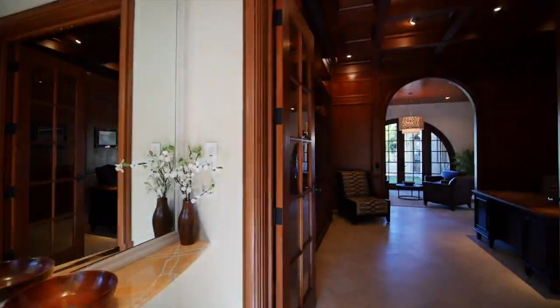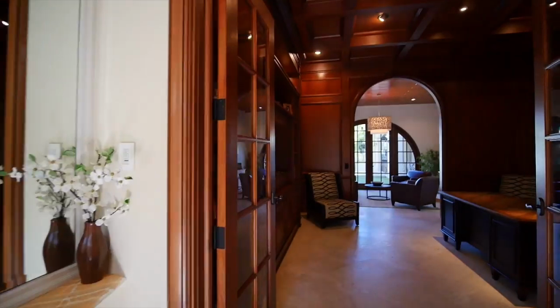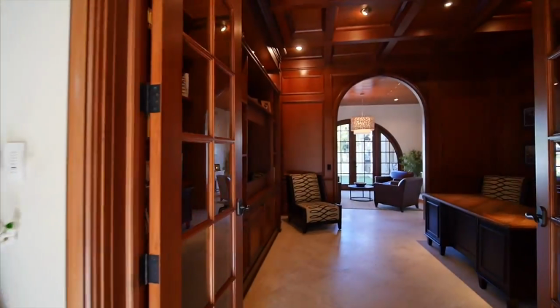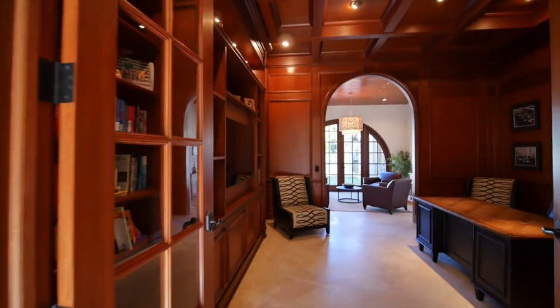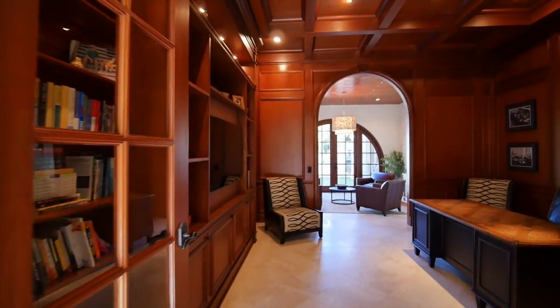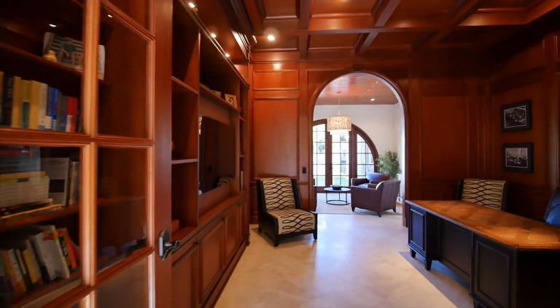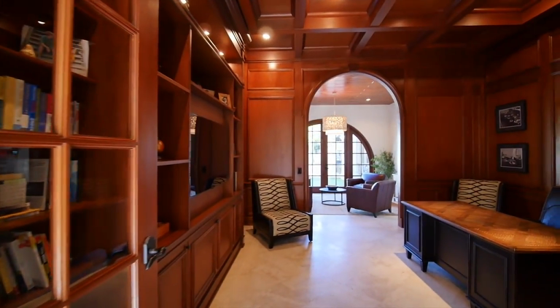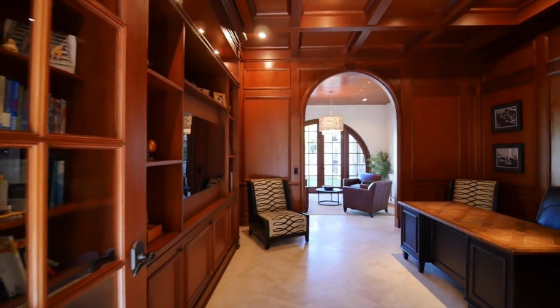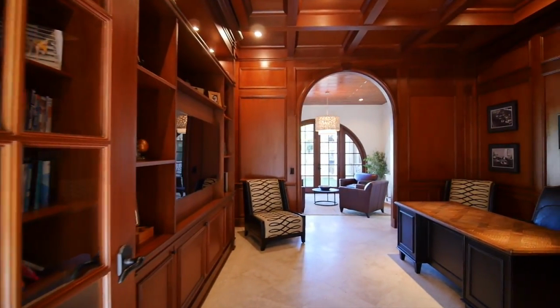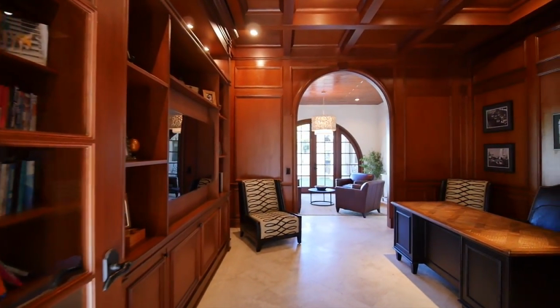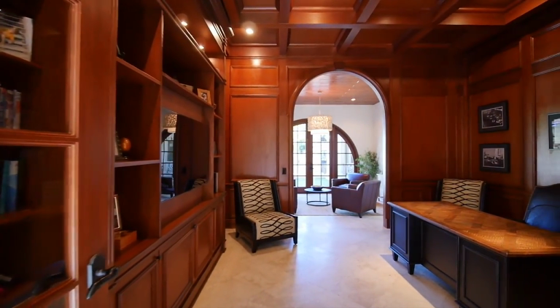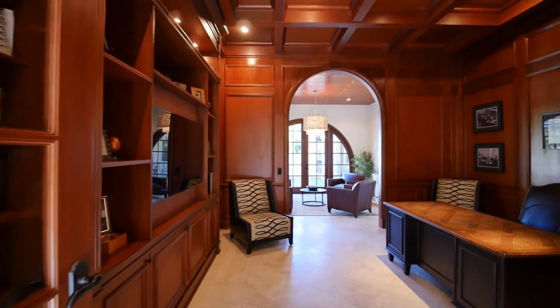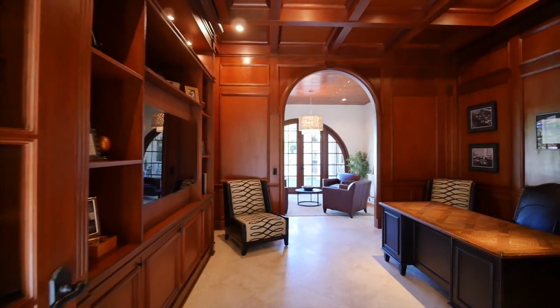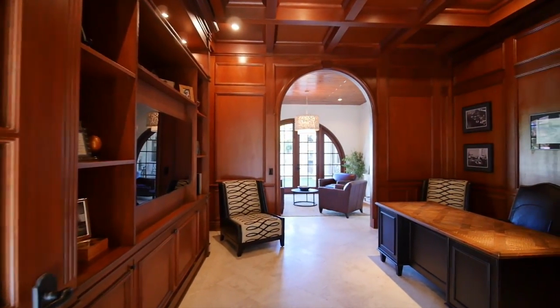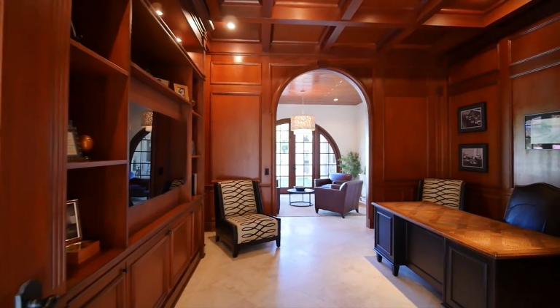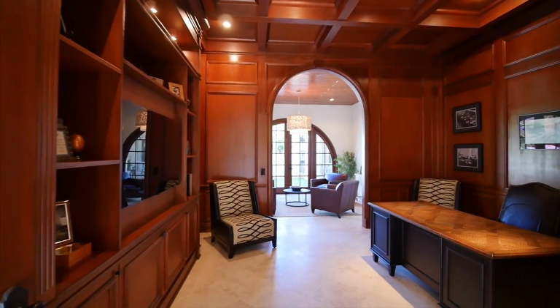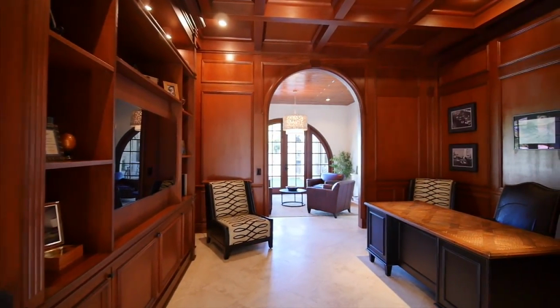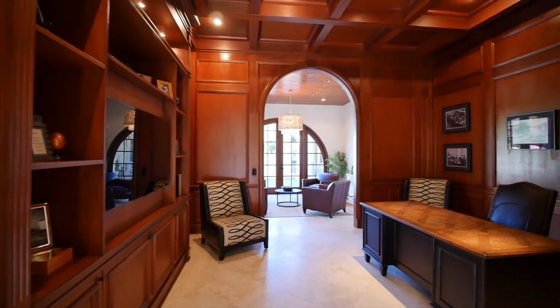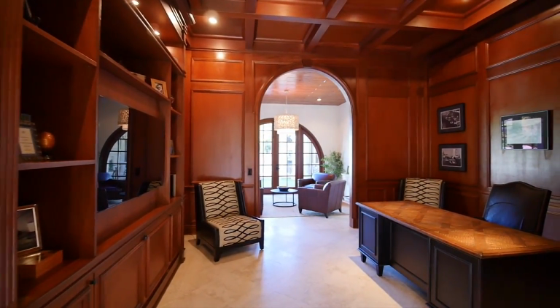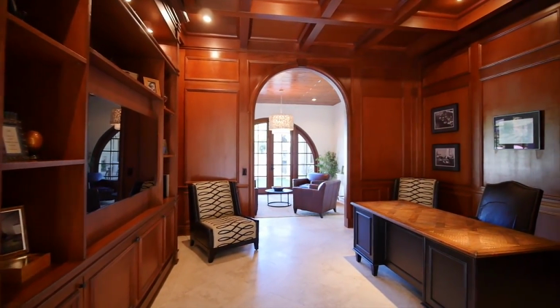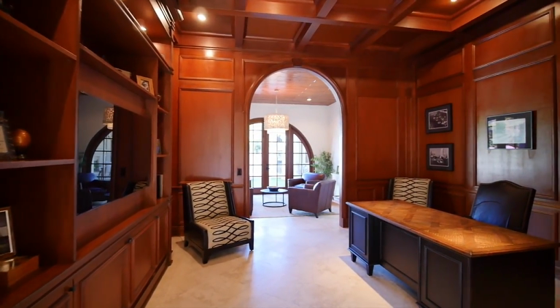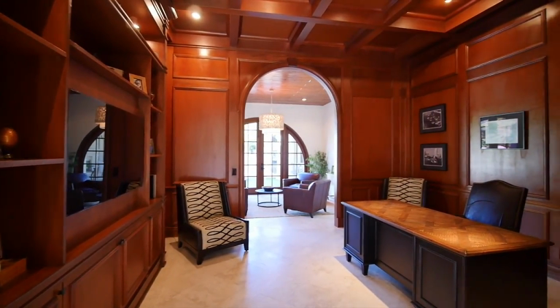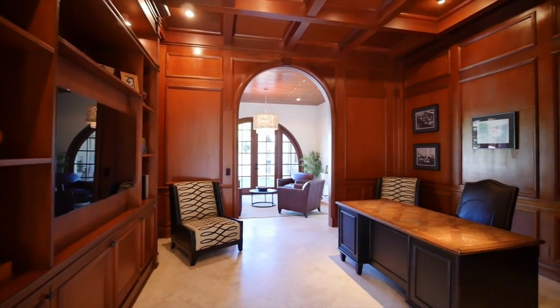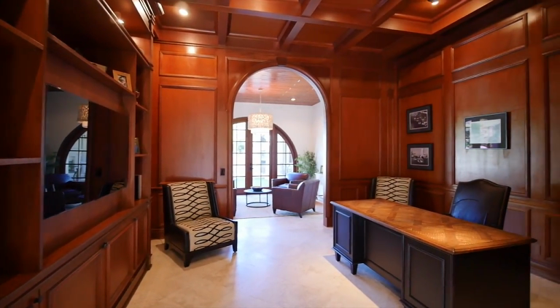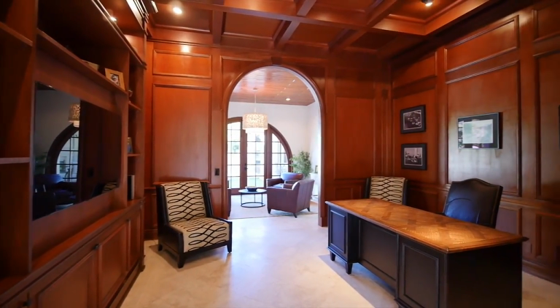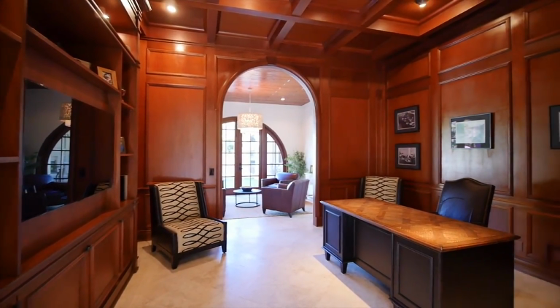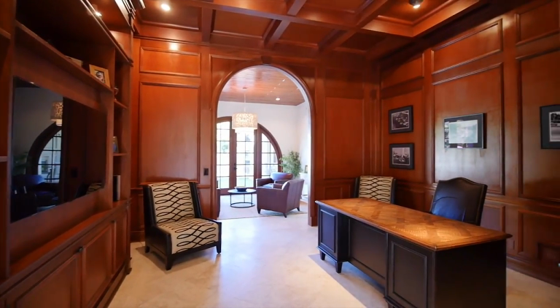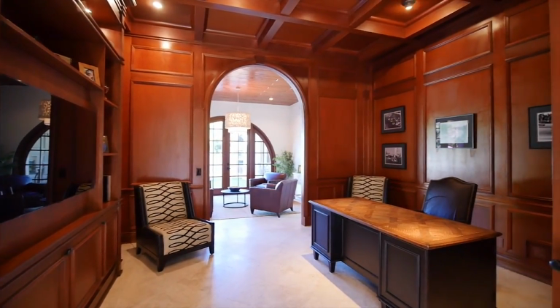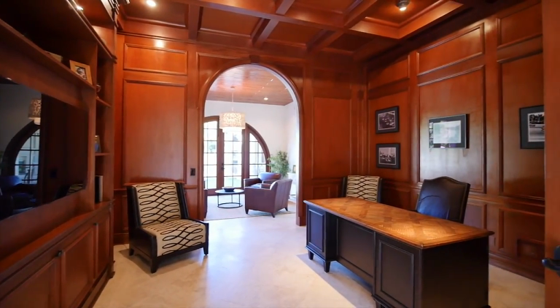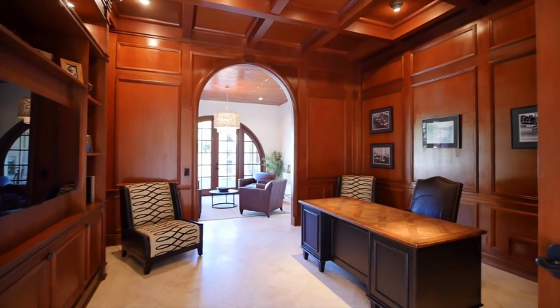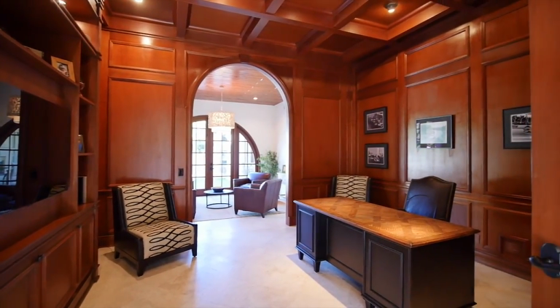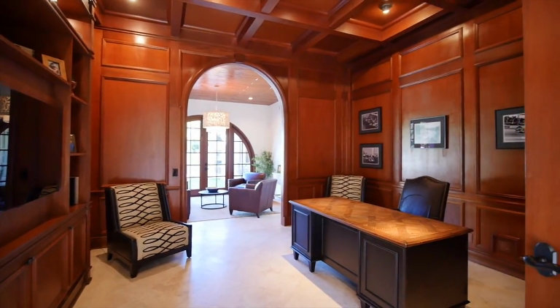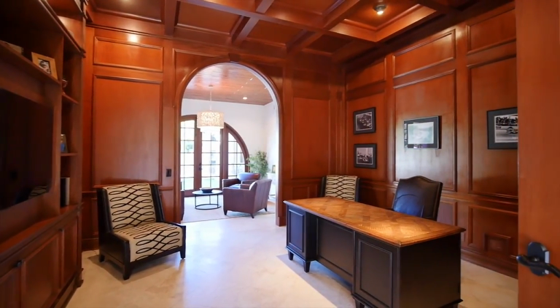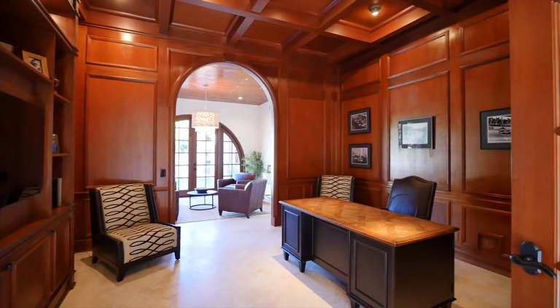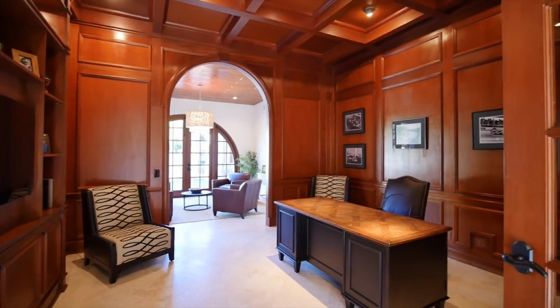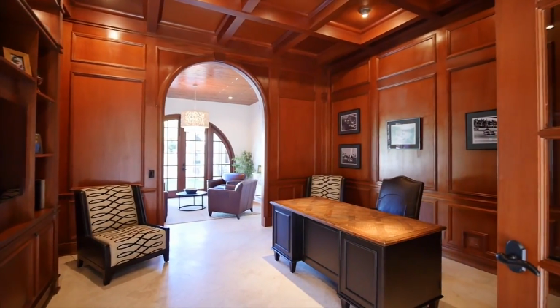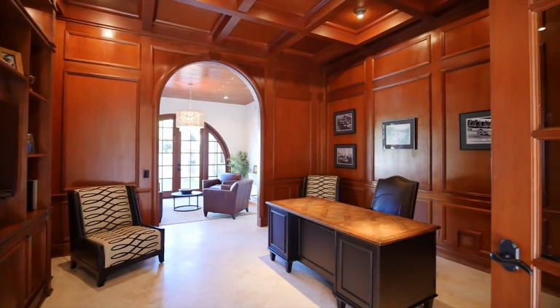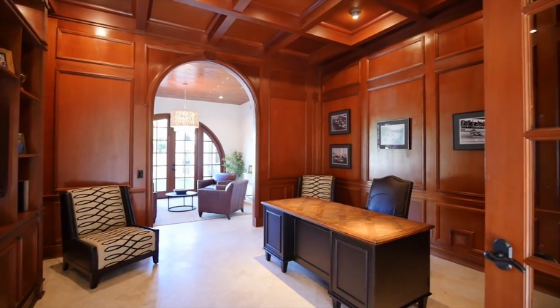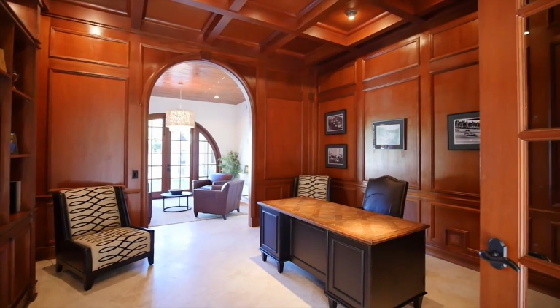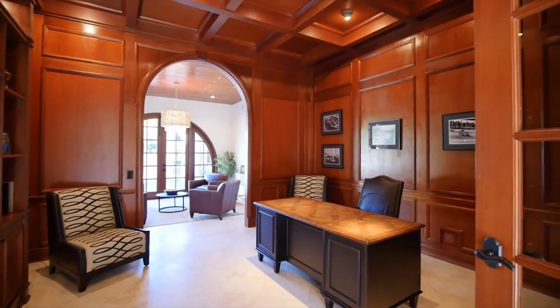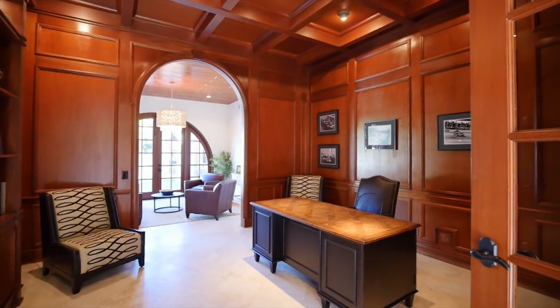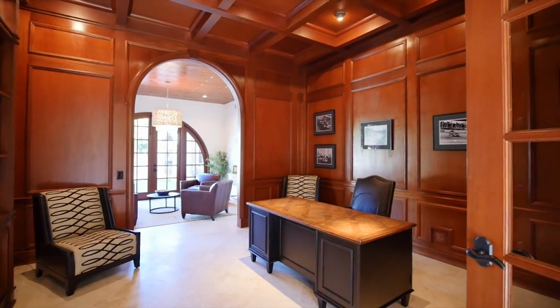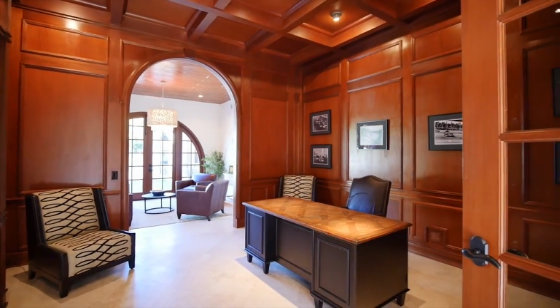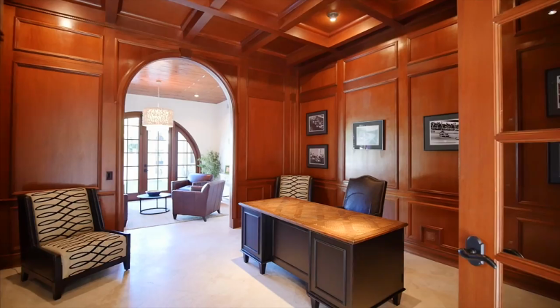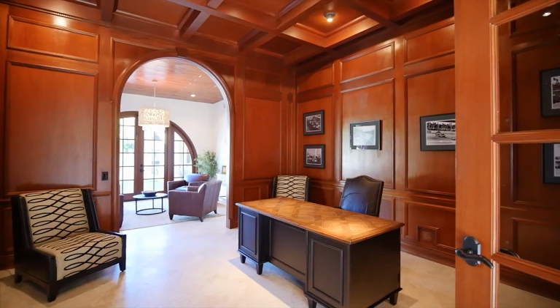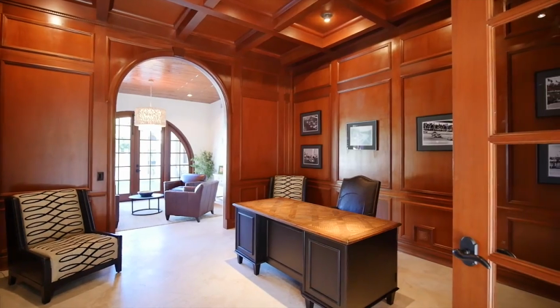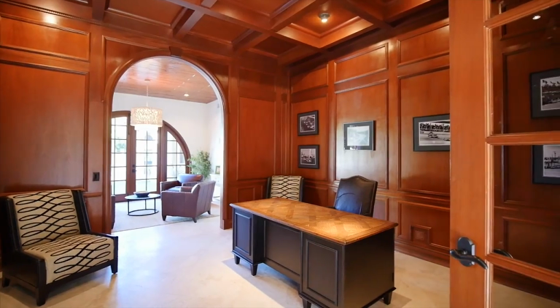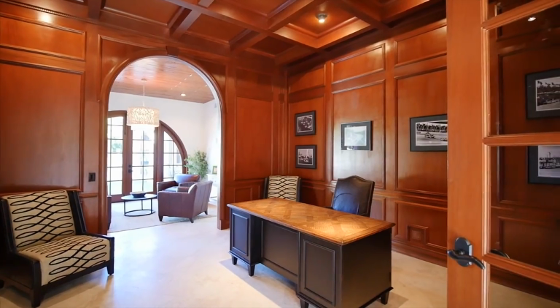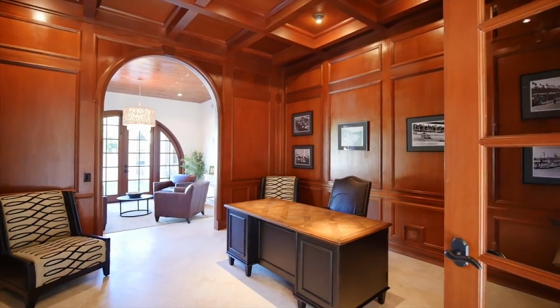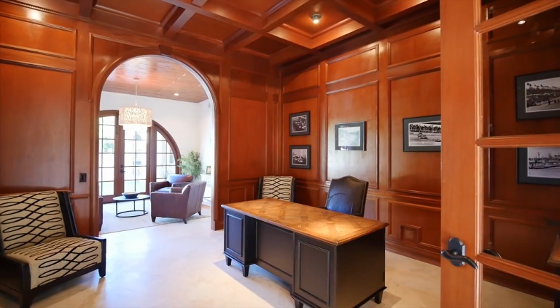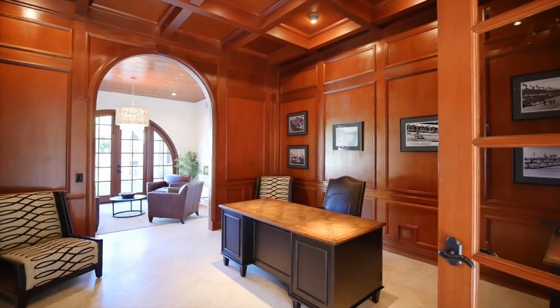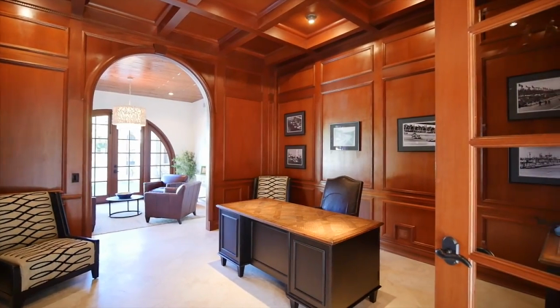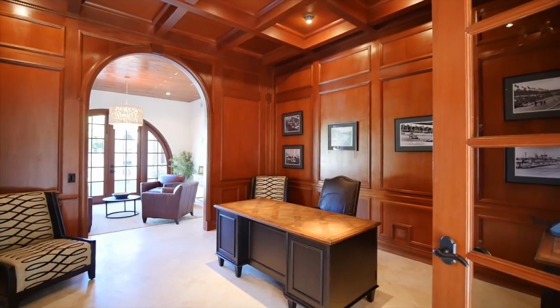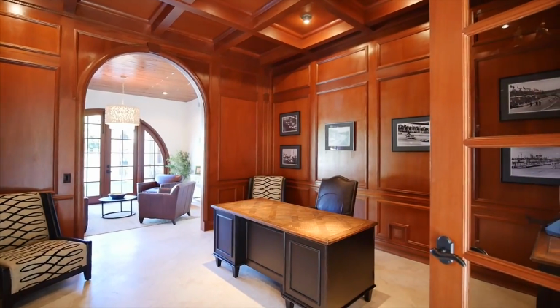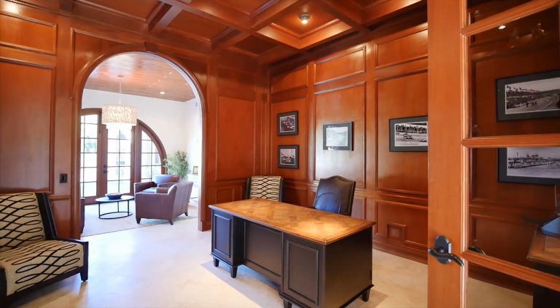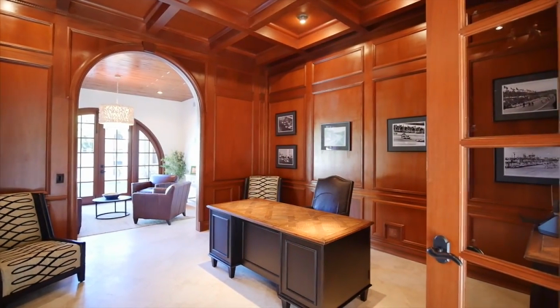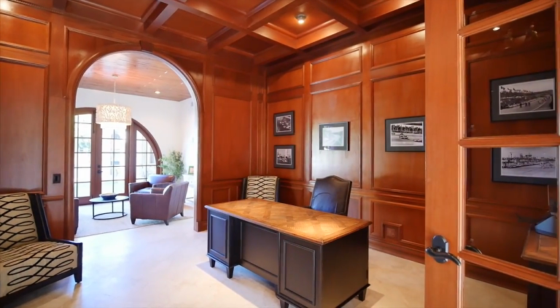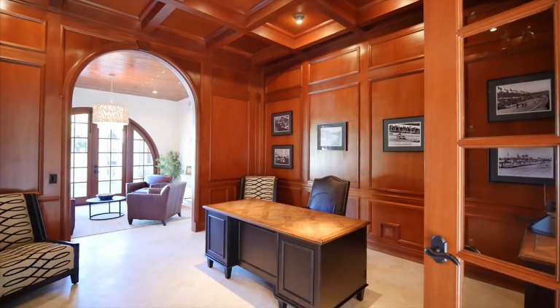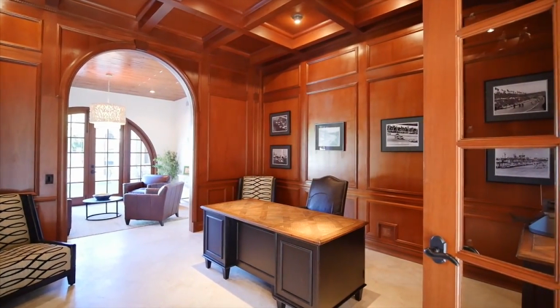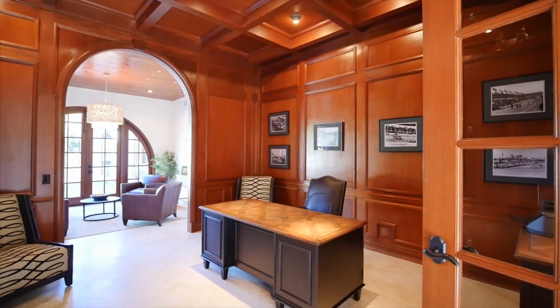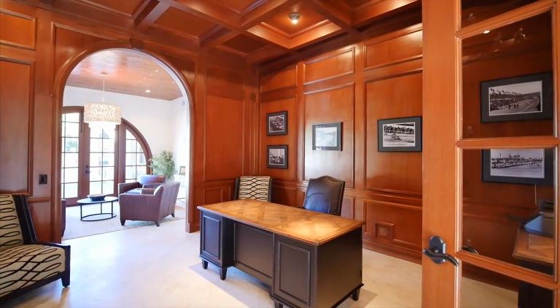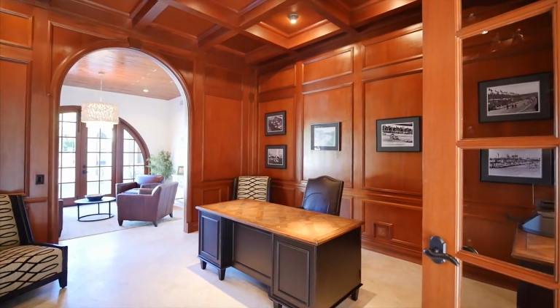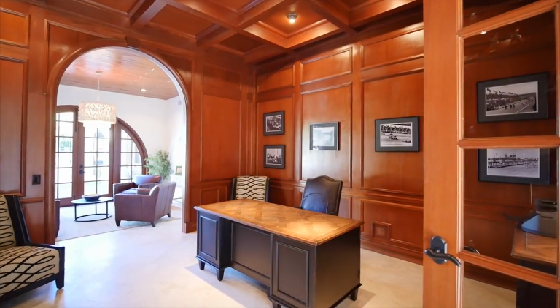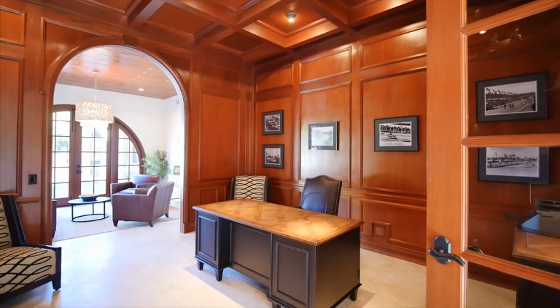A distinctive library and study features custom detailed high ceilings with wood flooring, paneling, and bookshelves.